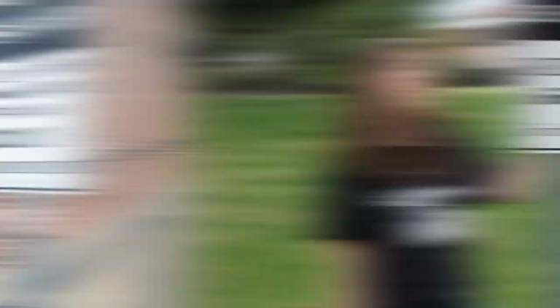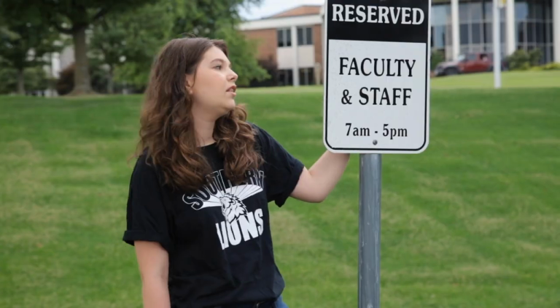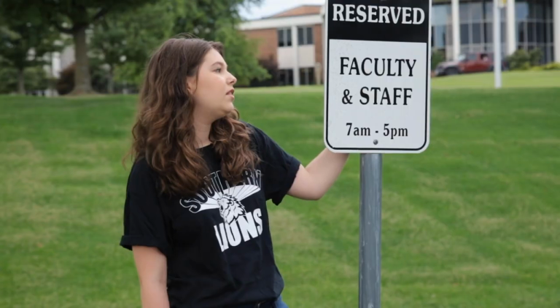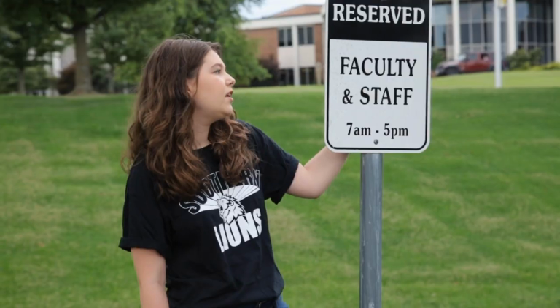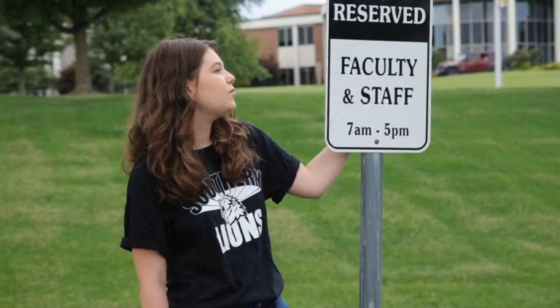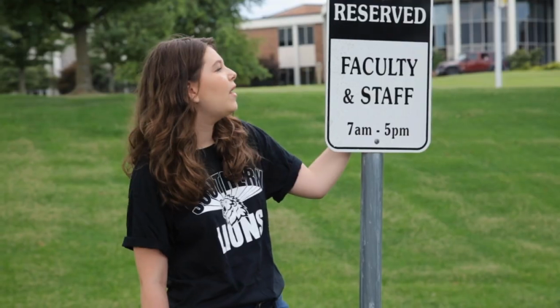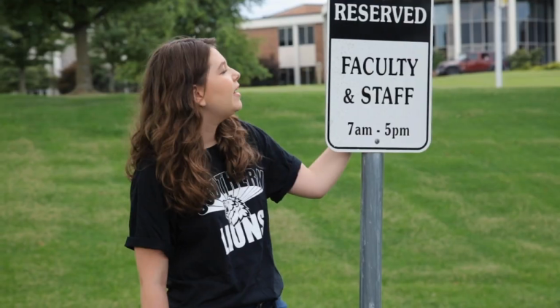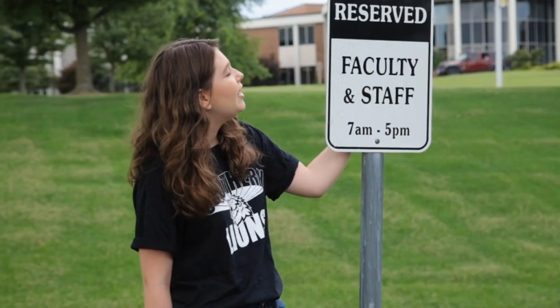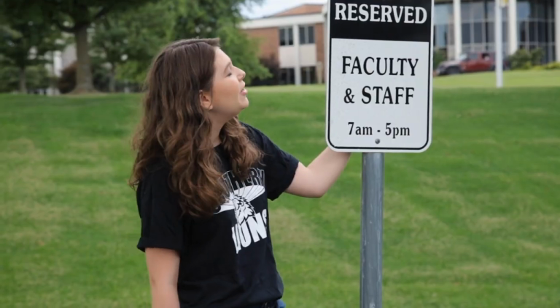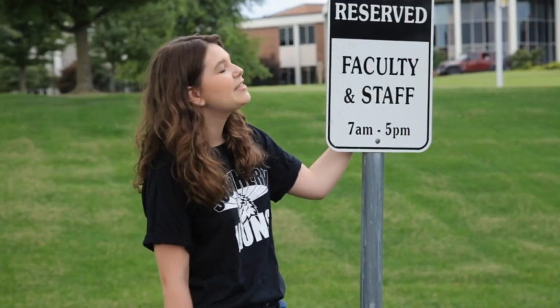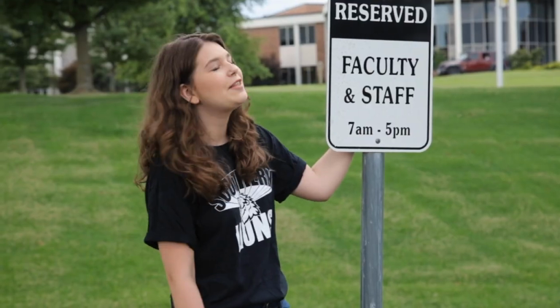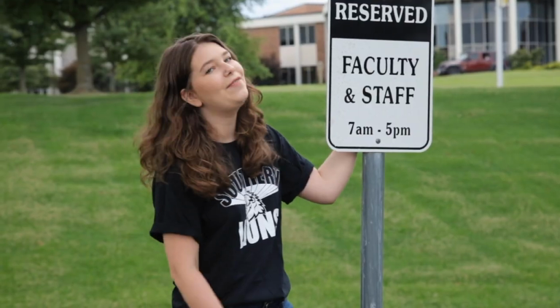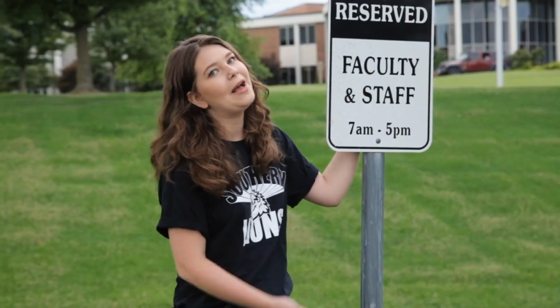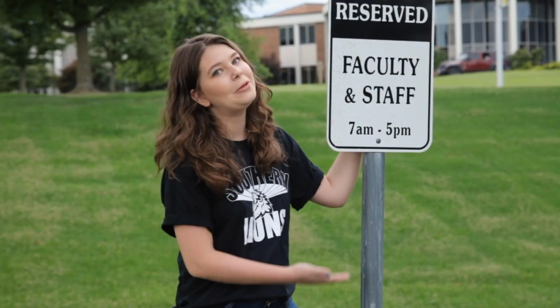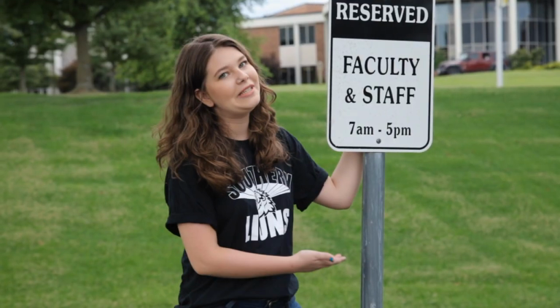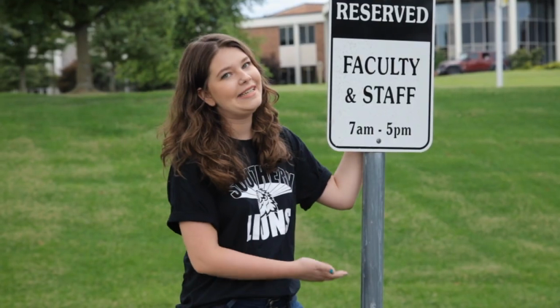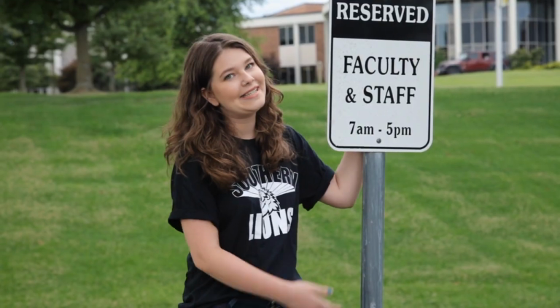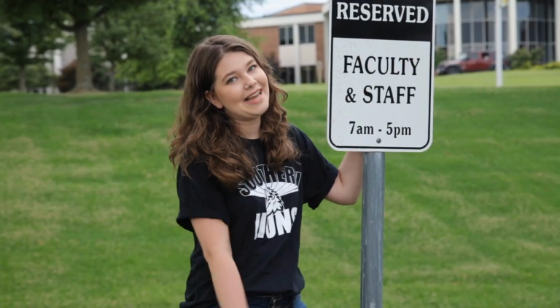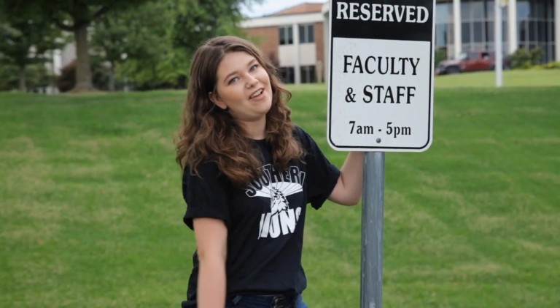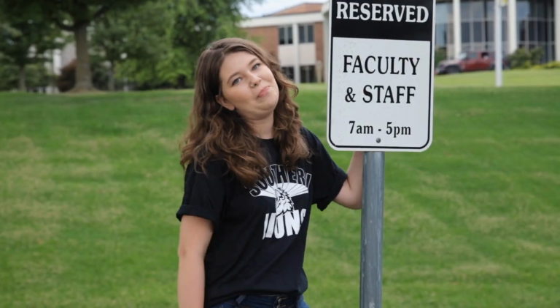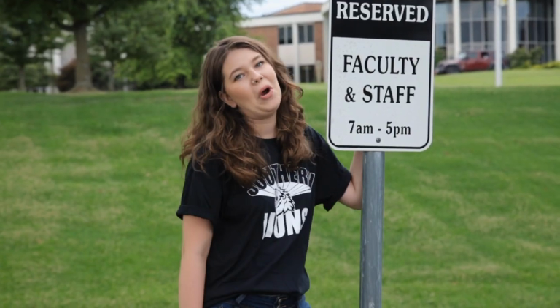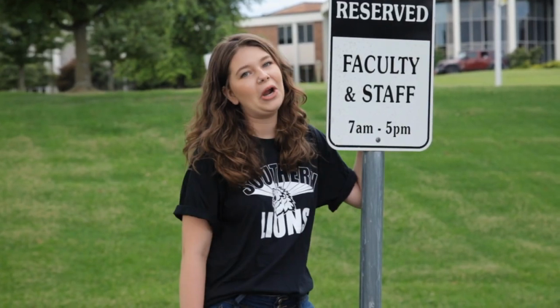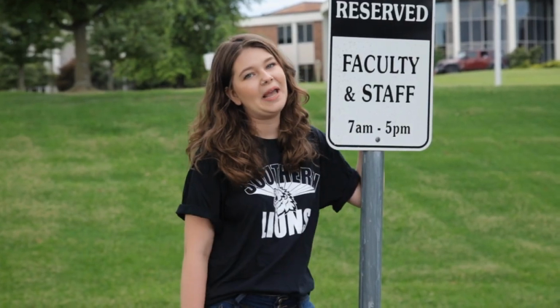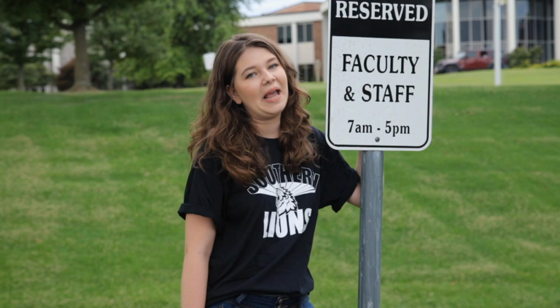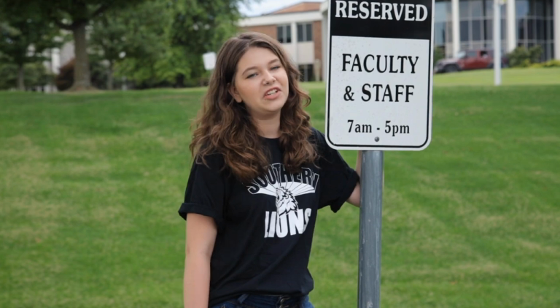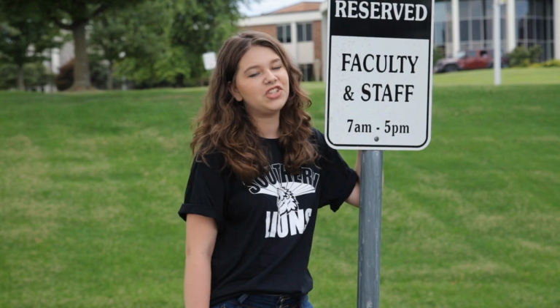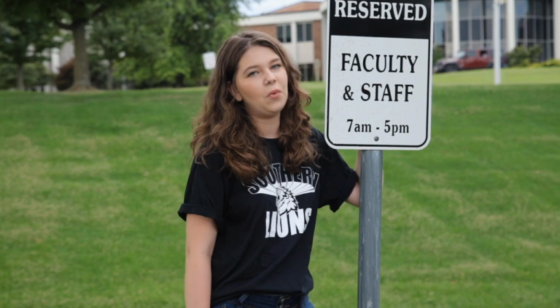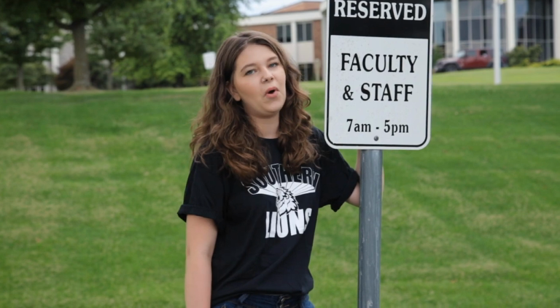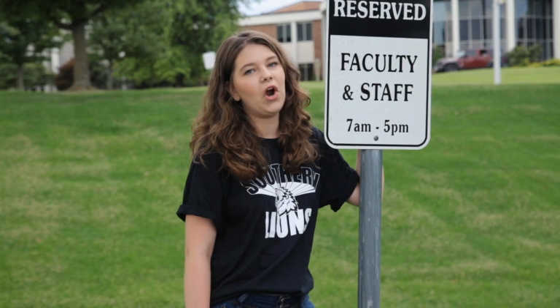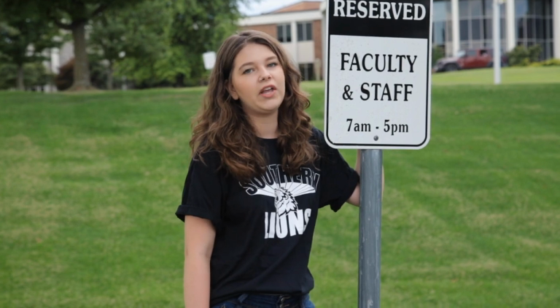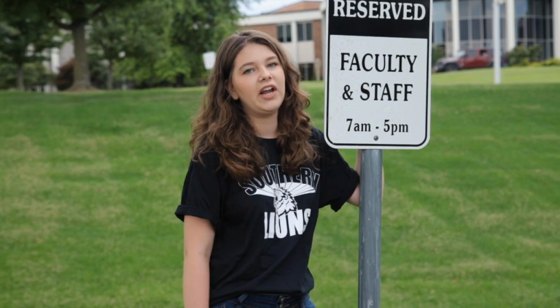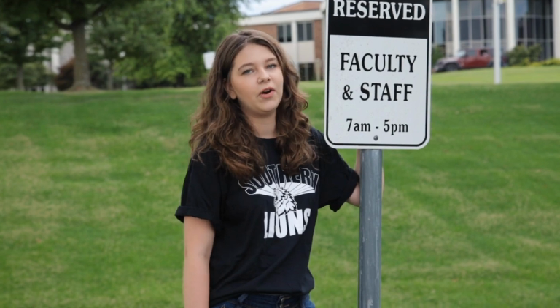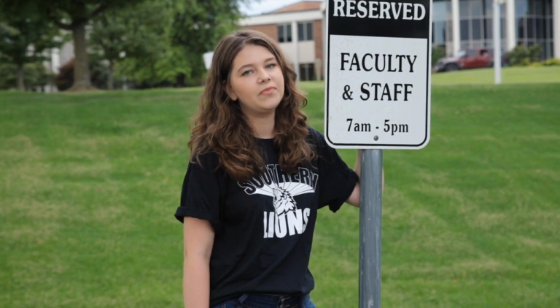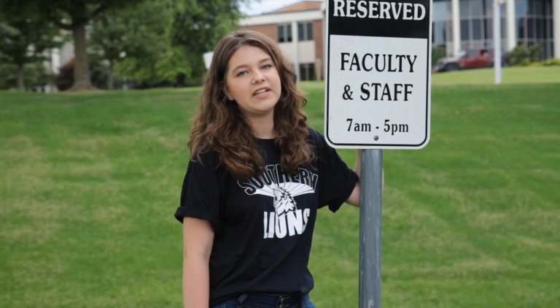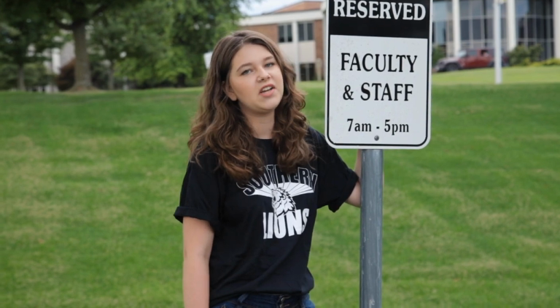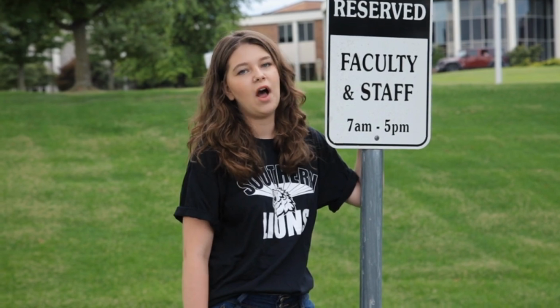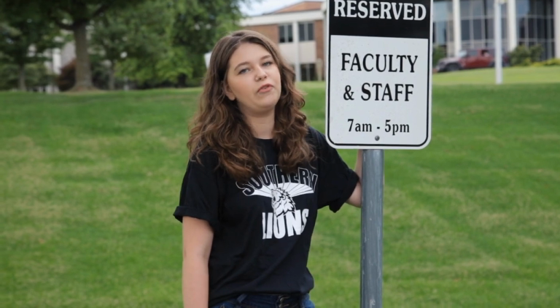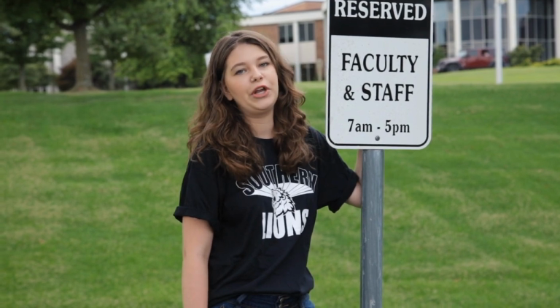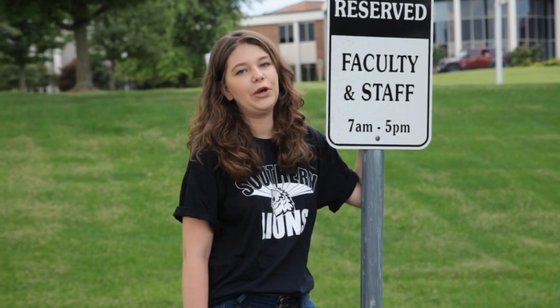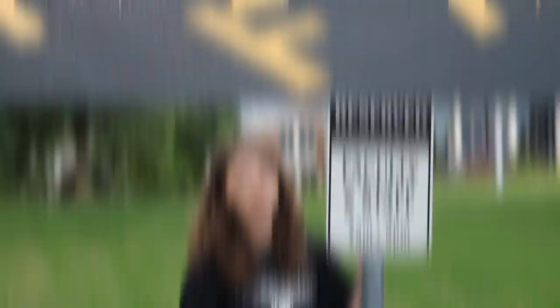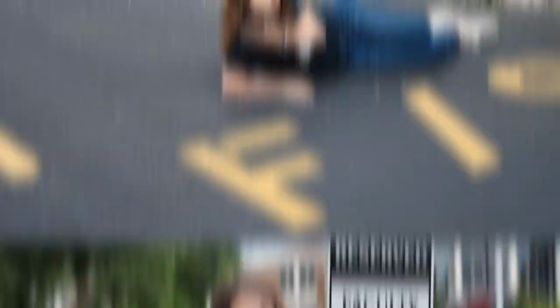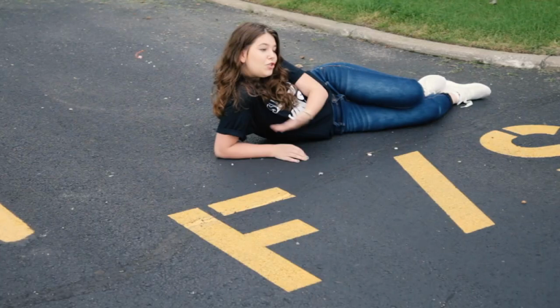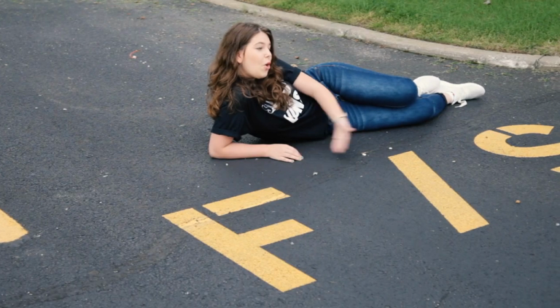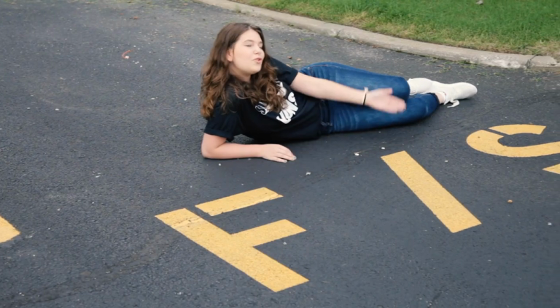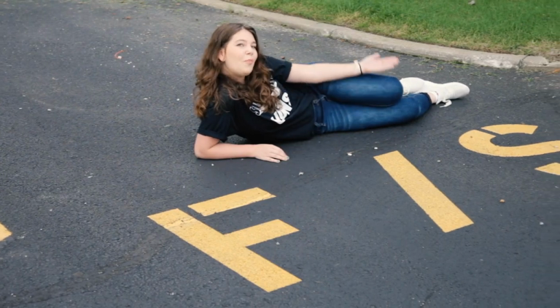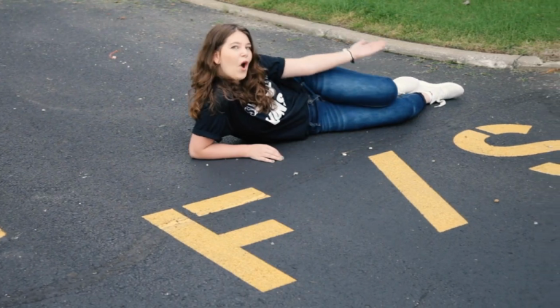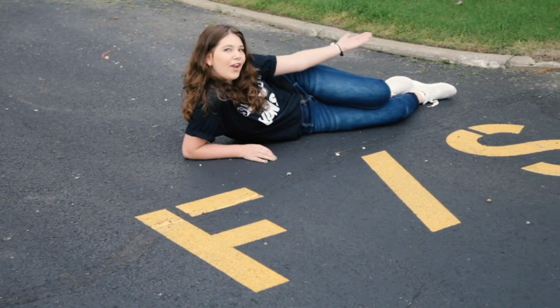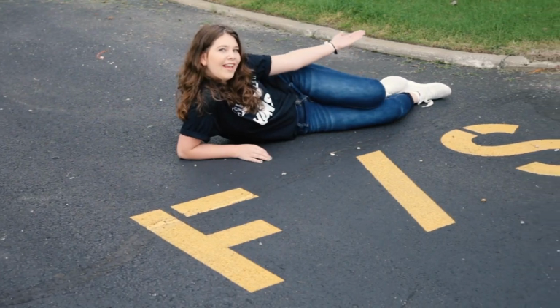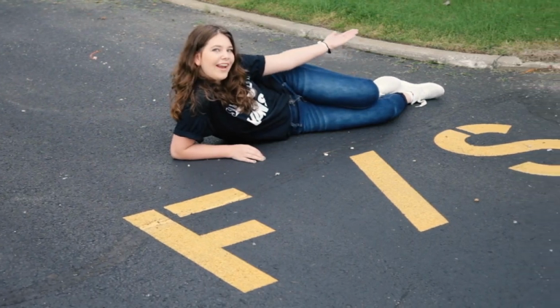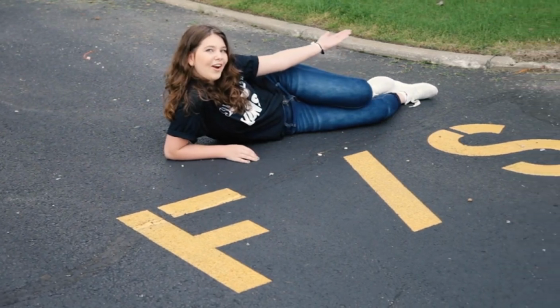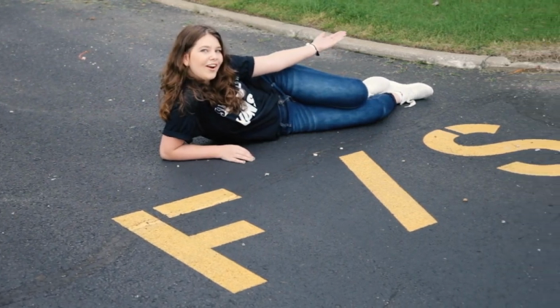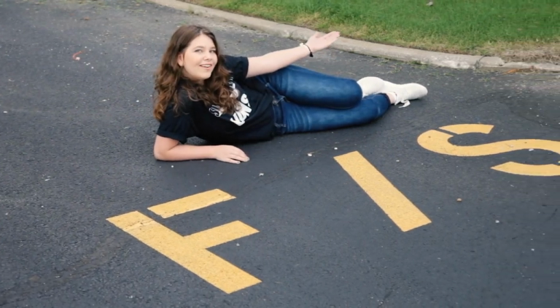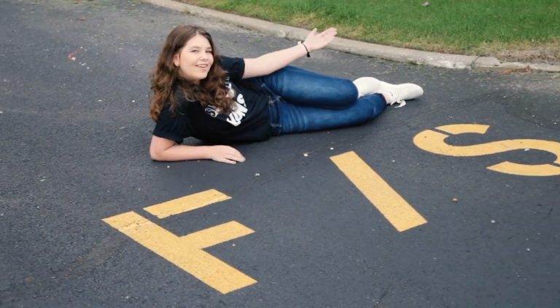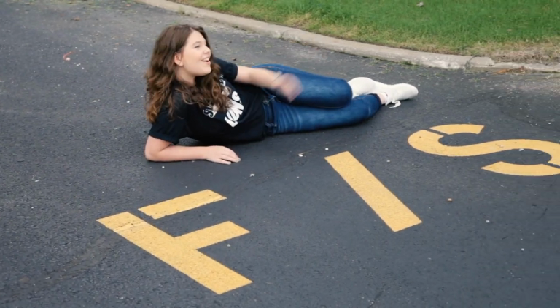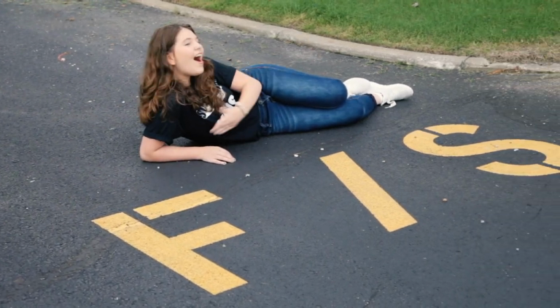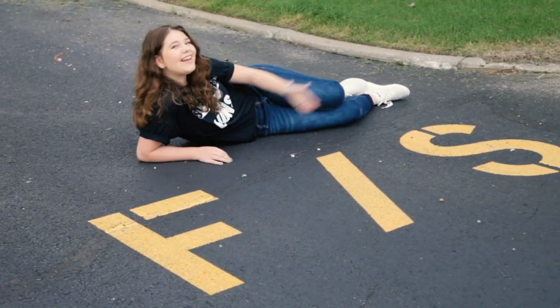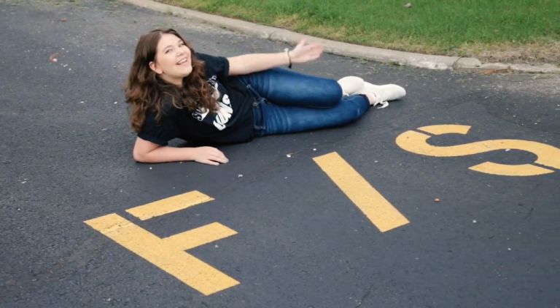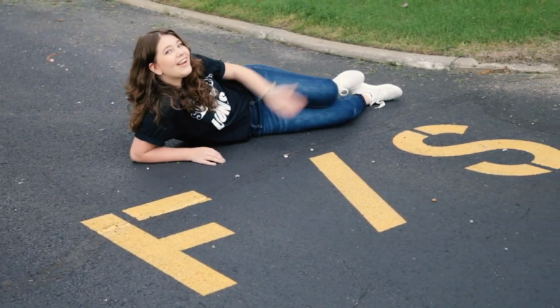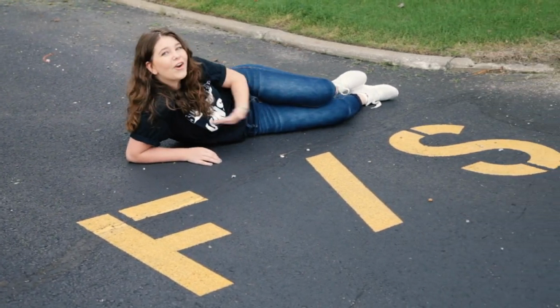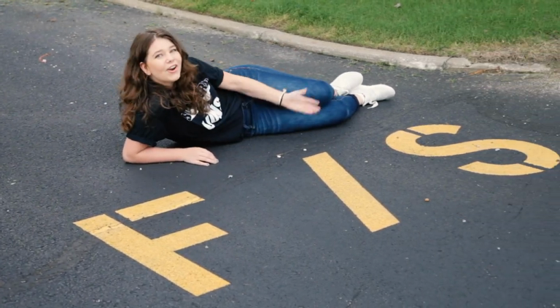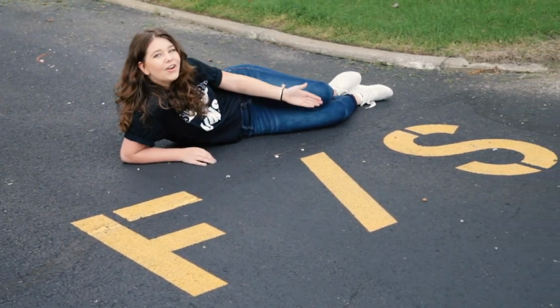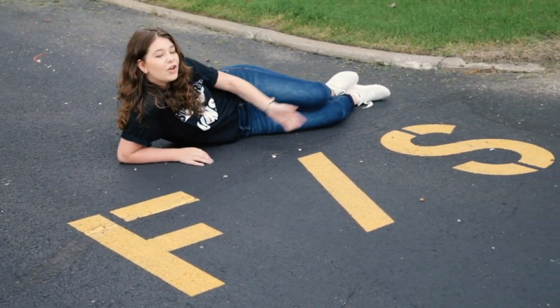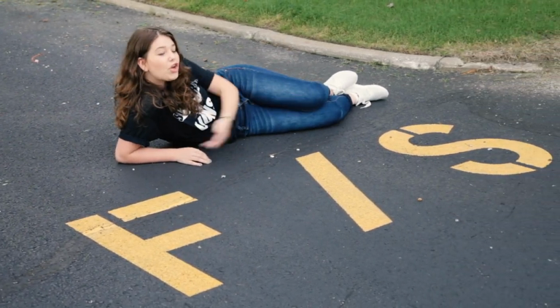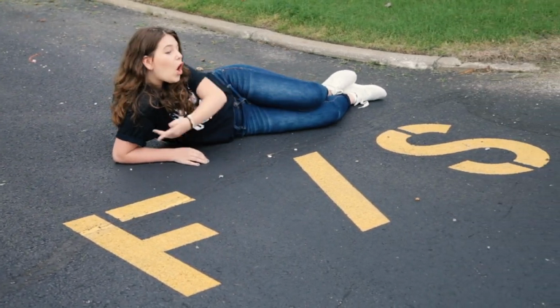This right here is the faculty and staff parking. Don't park here — it's not for you. Don't park here. Not here. No.